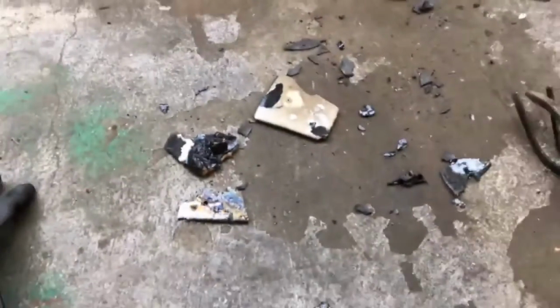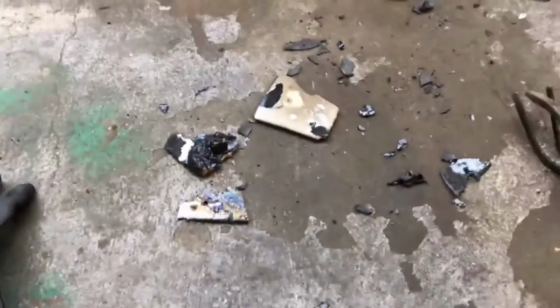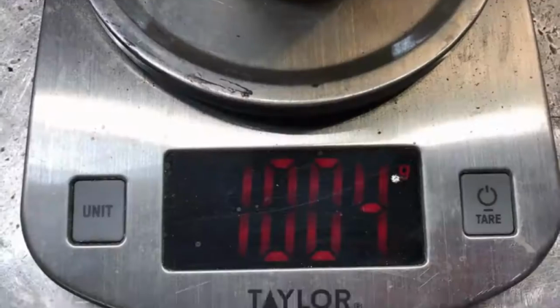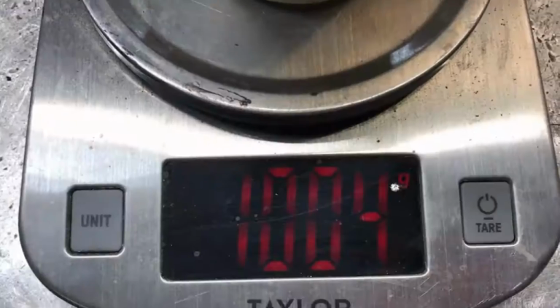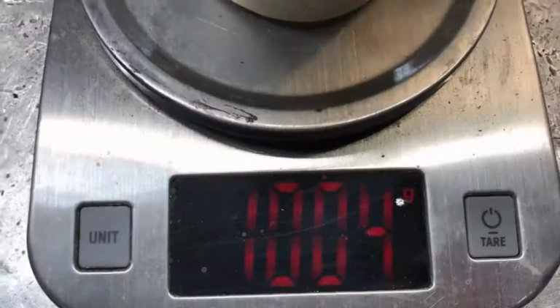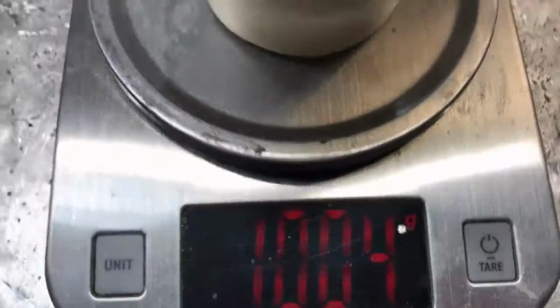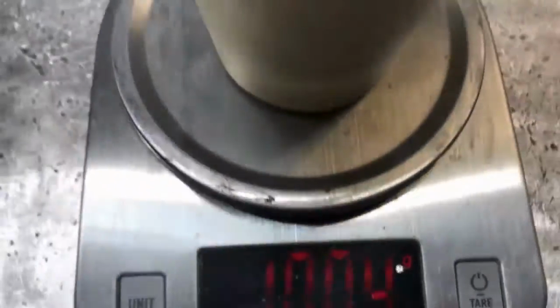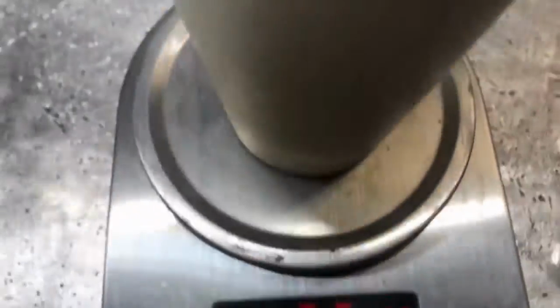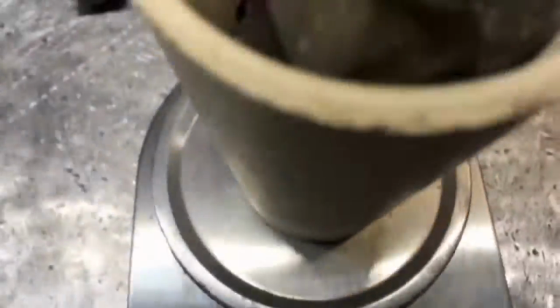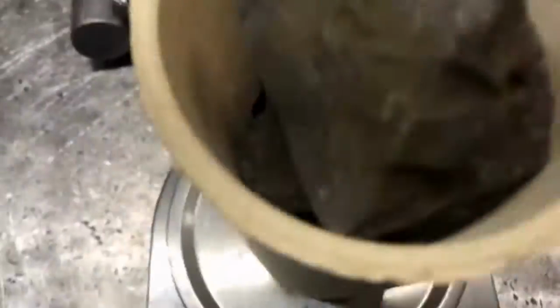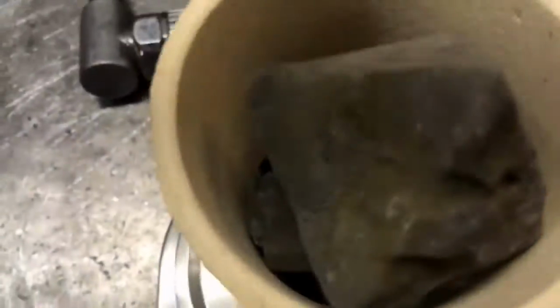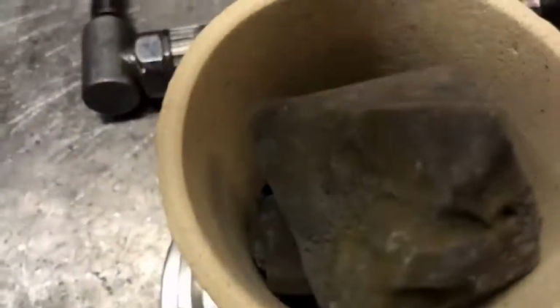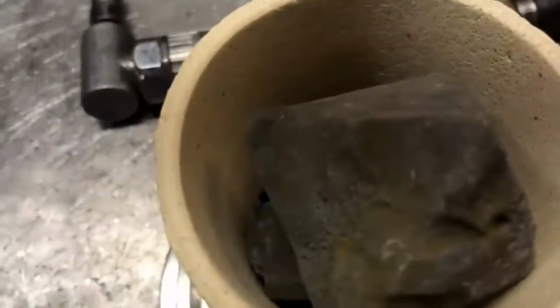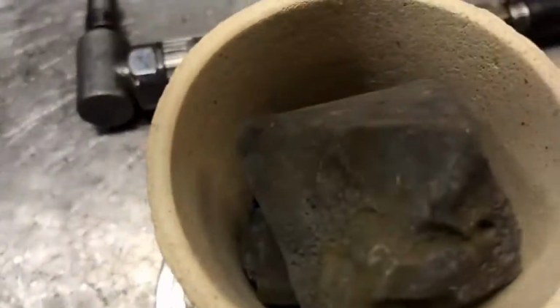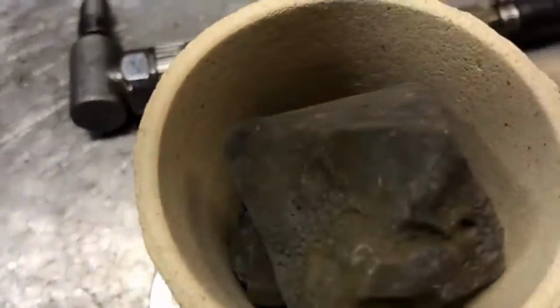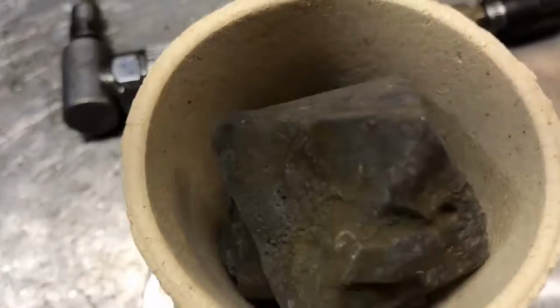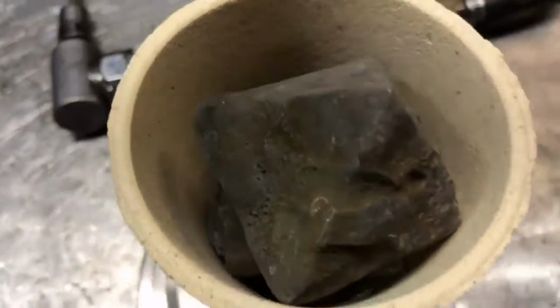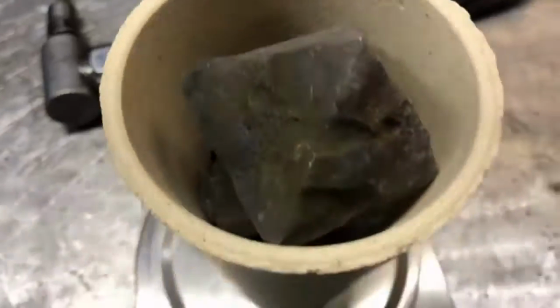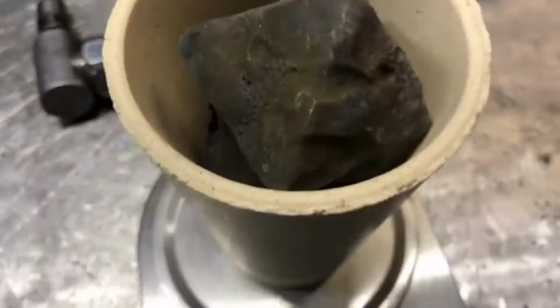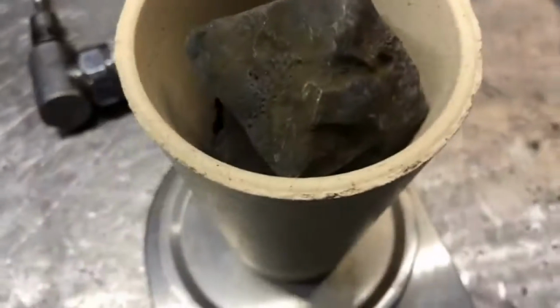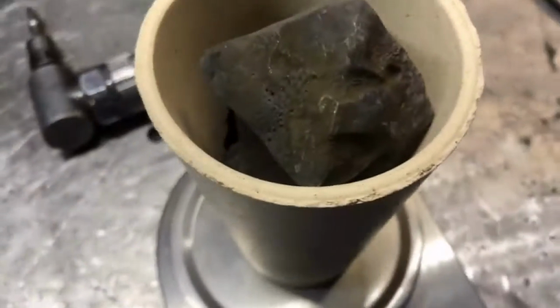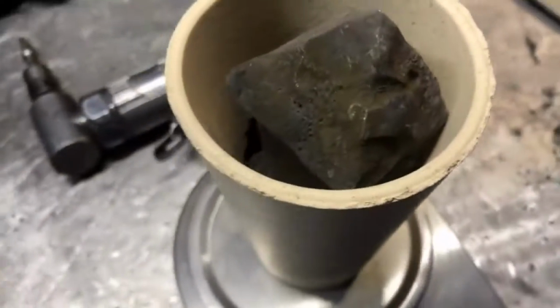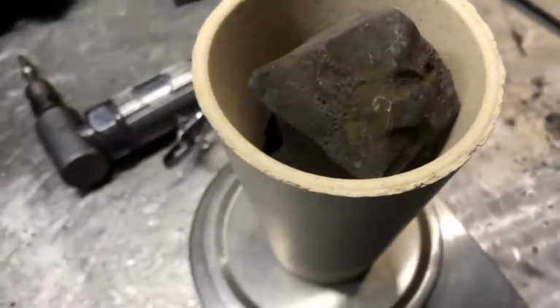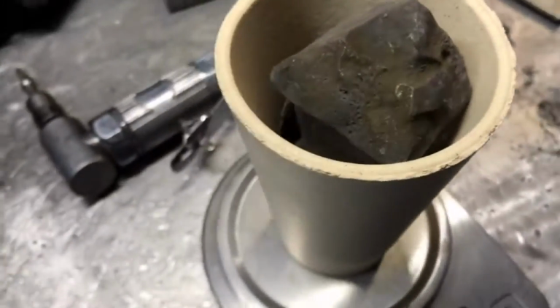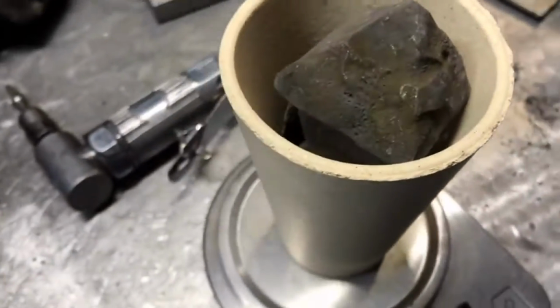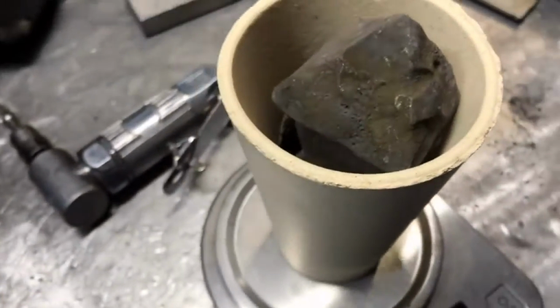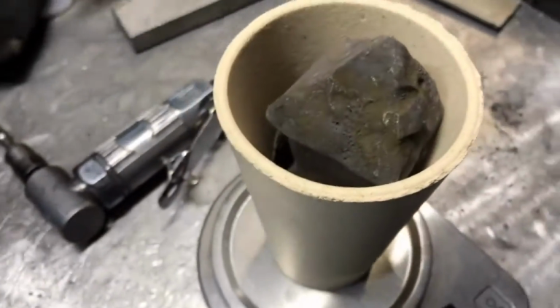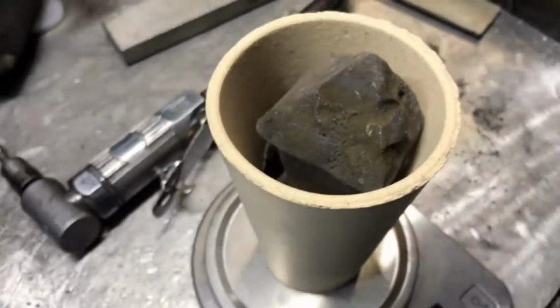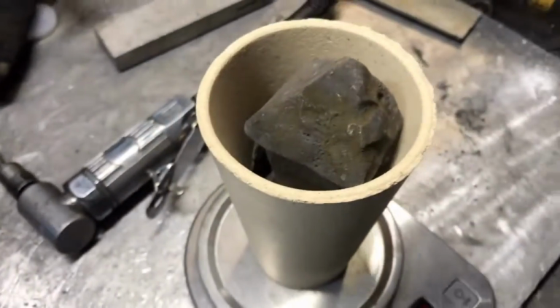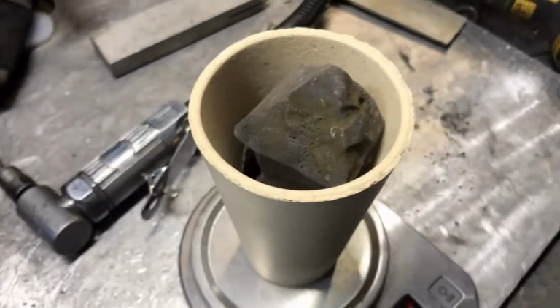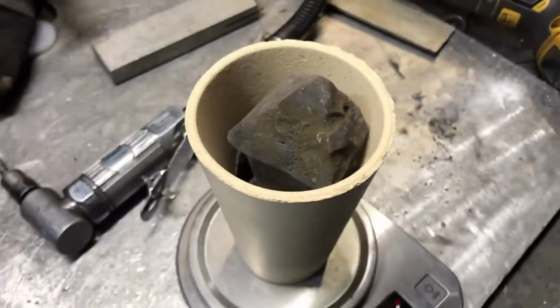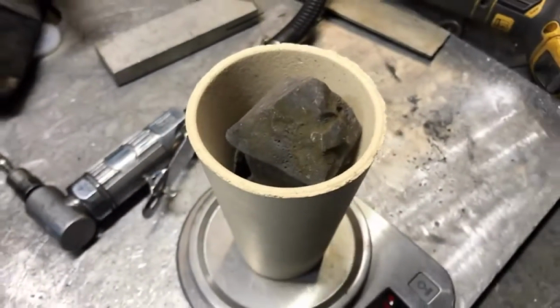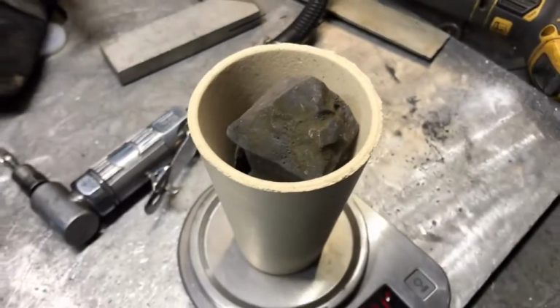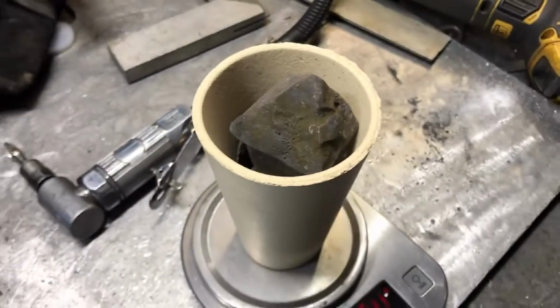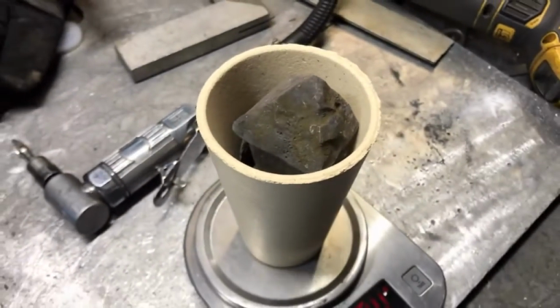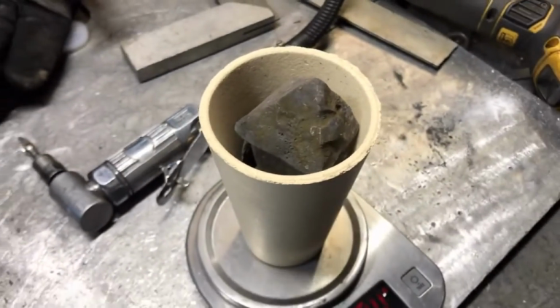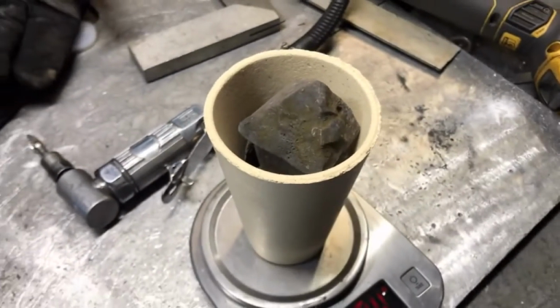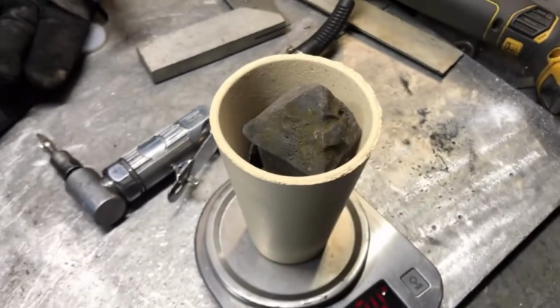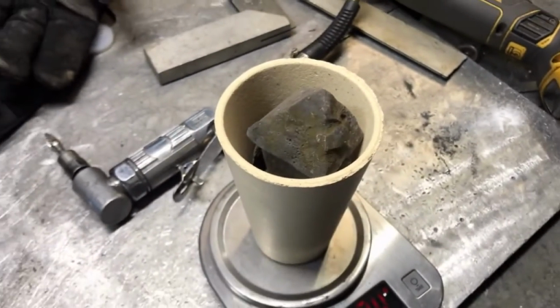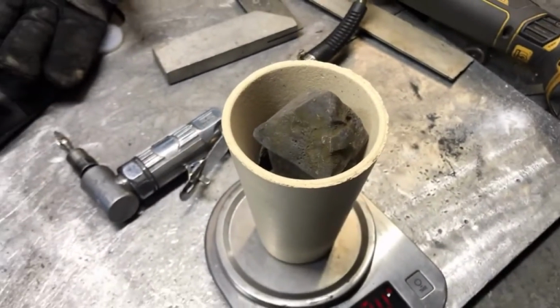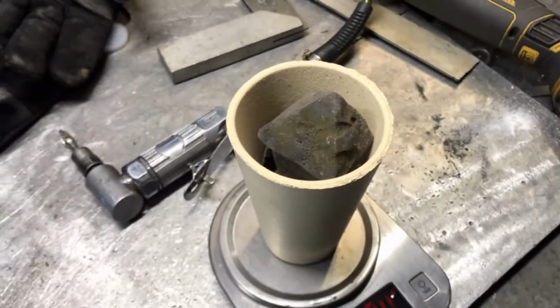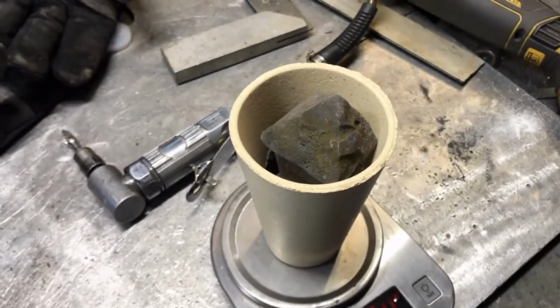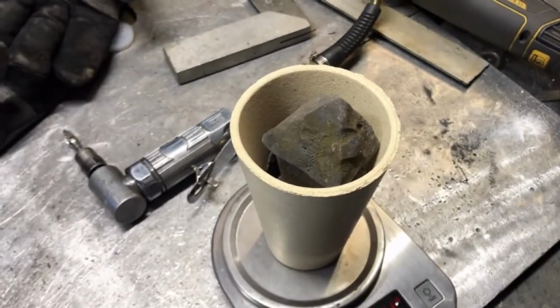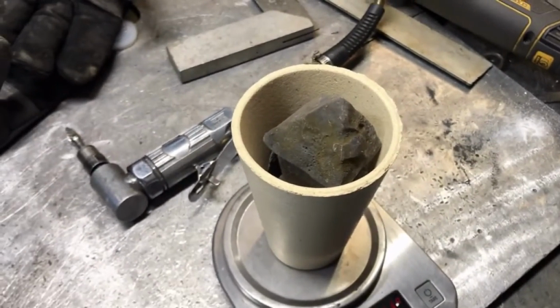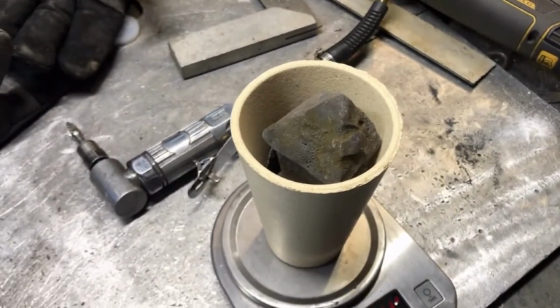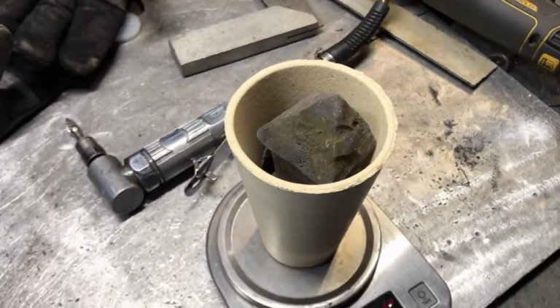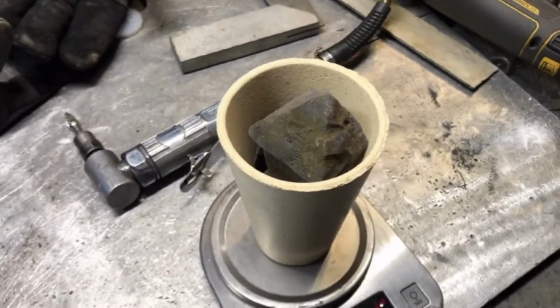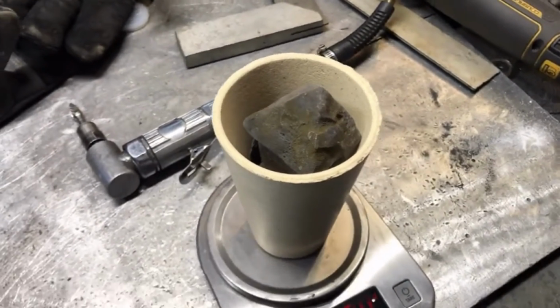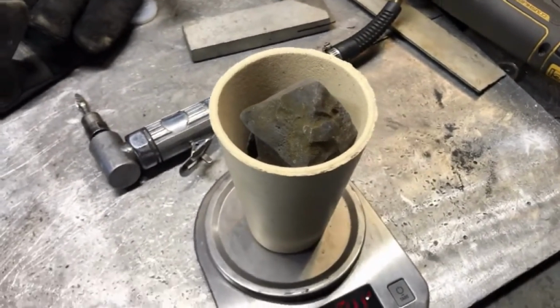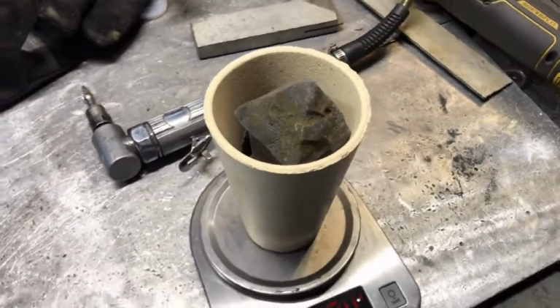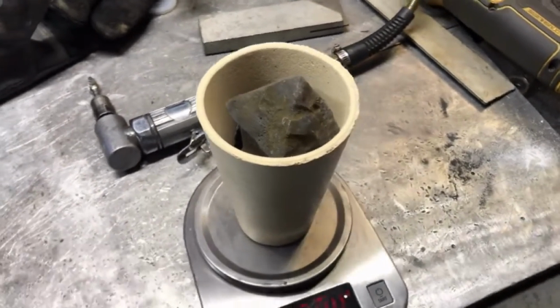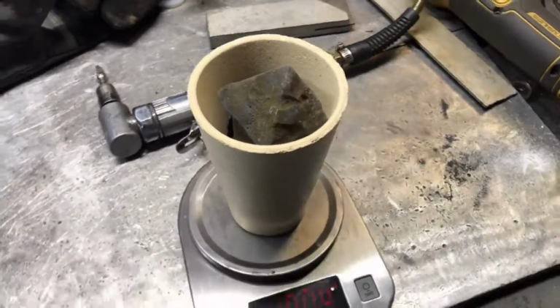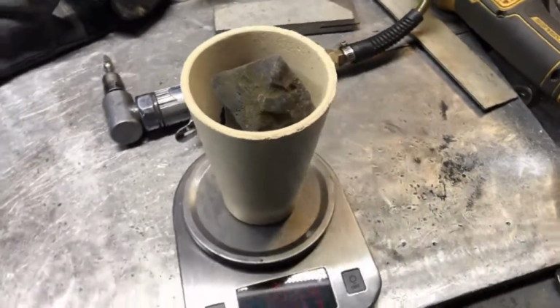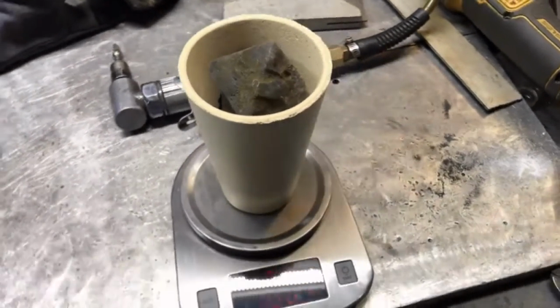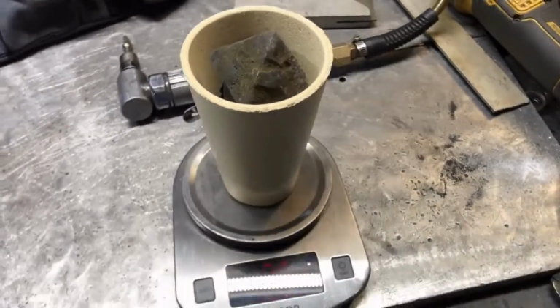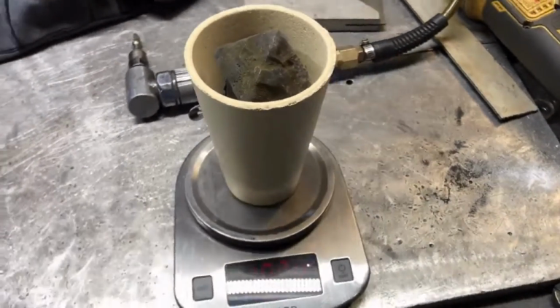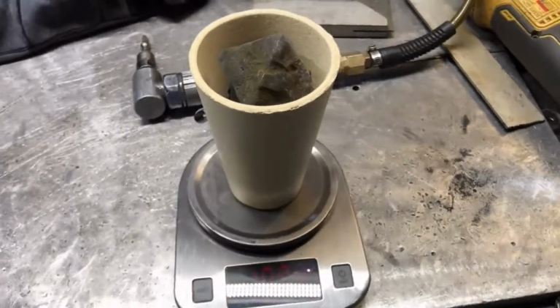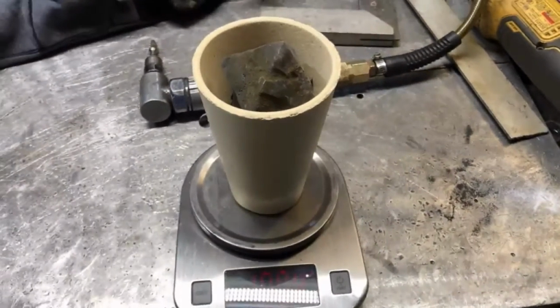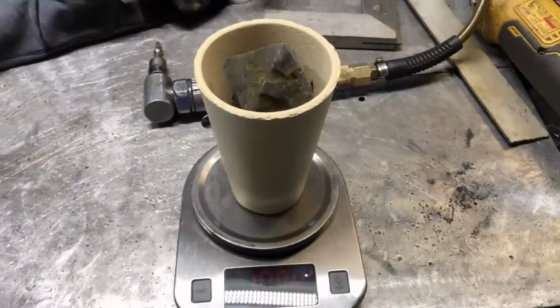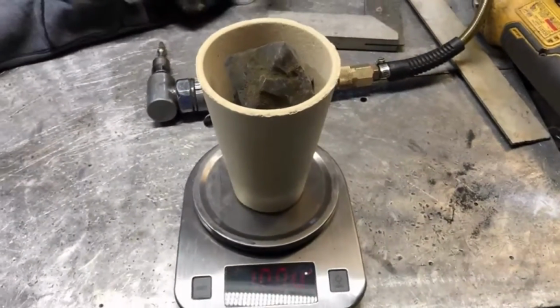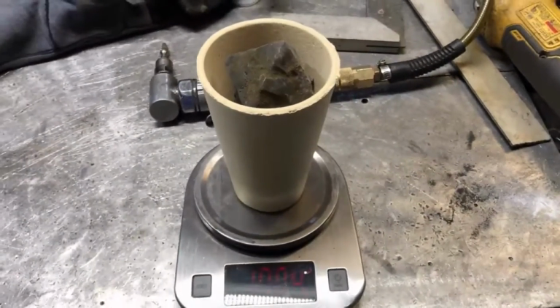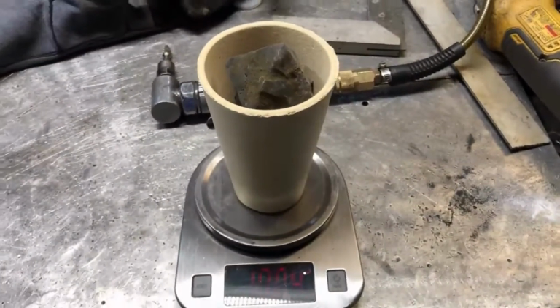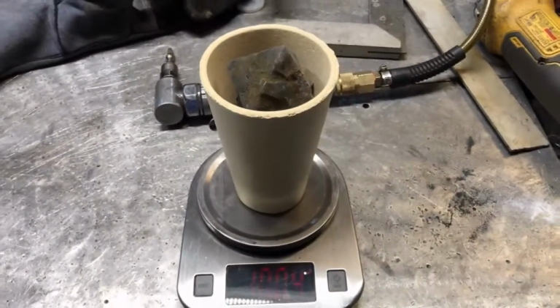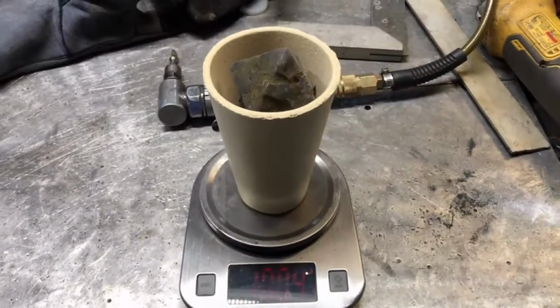Really close to a kilogram of metal. I'm going to throw some flux in here — we'll do 25 minutes to be safe this time.